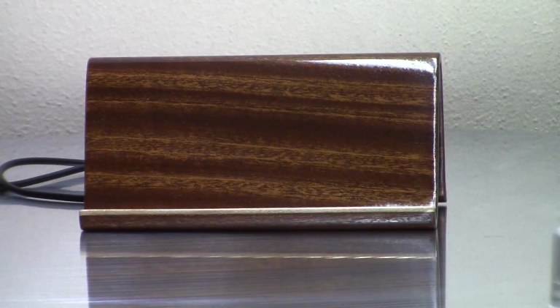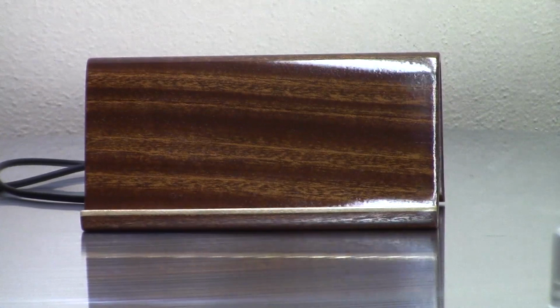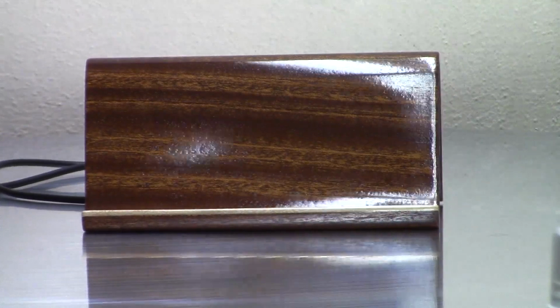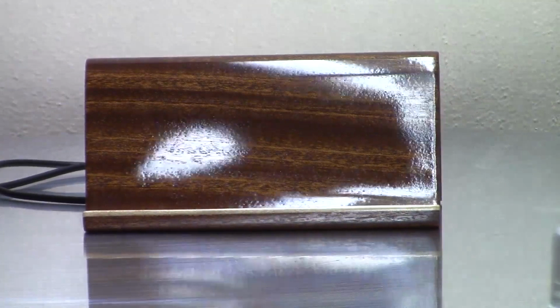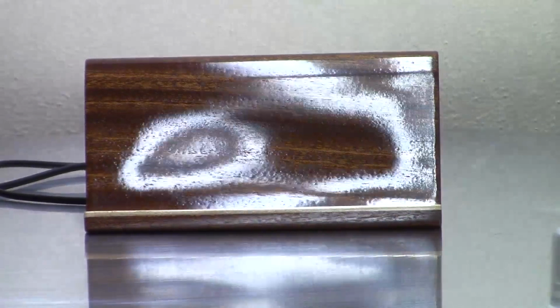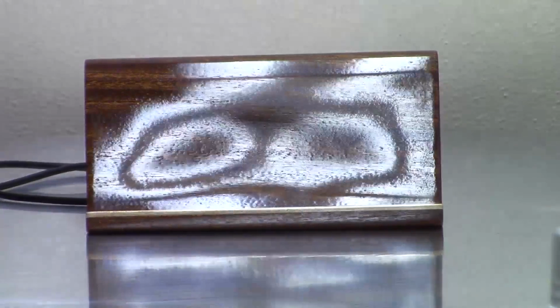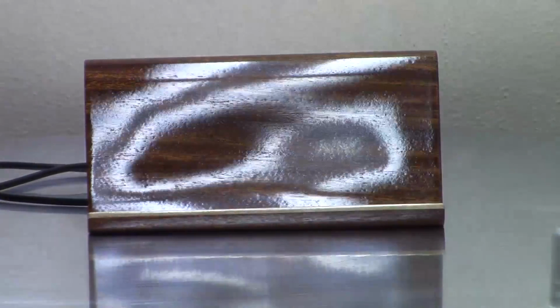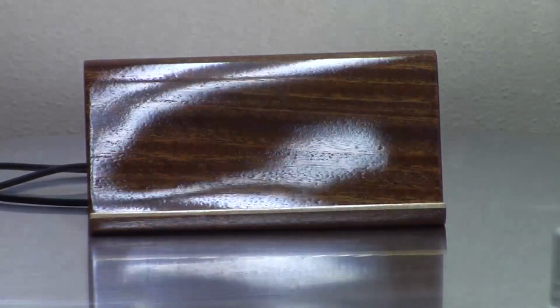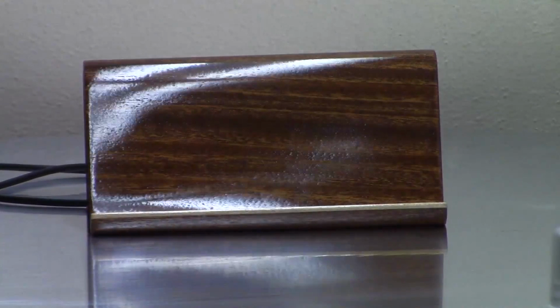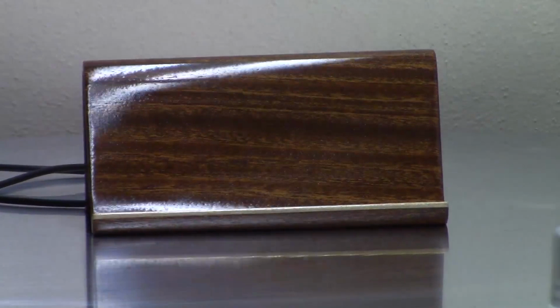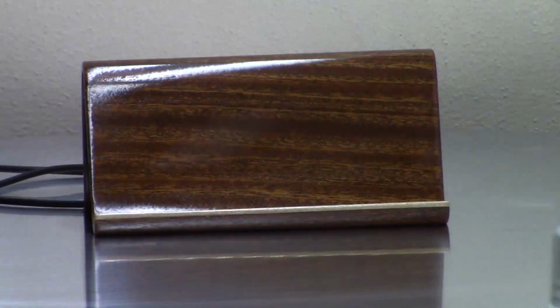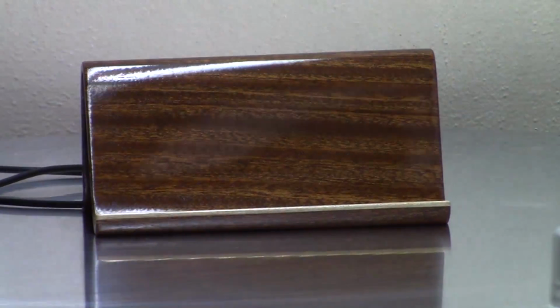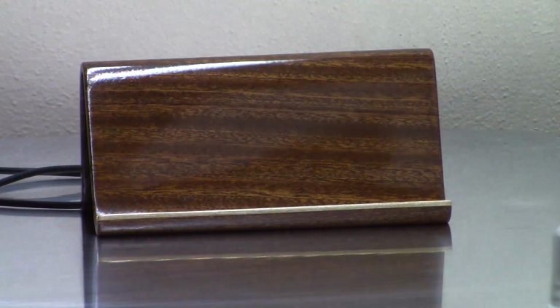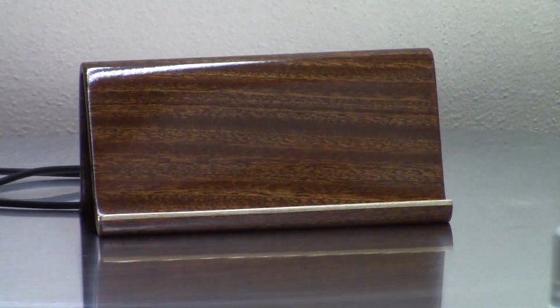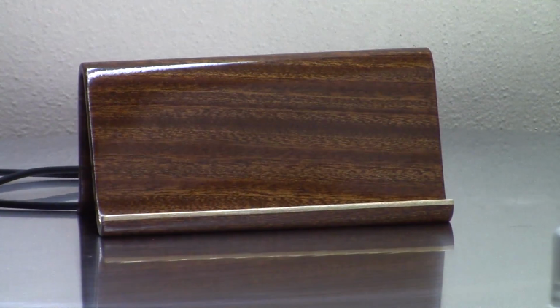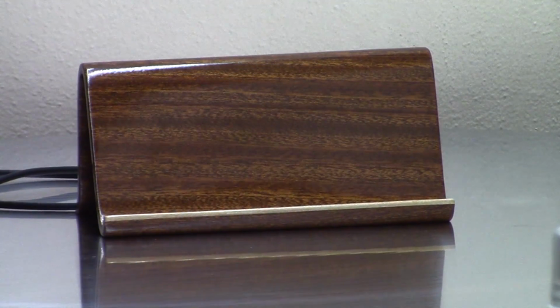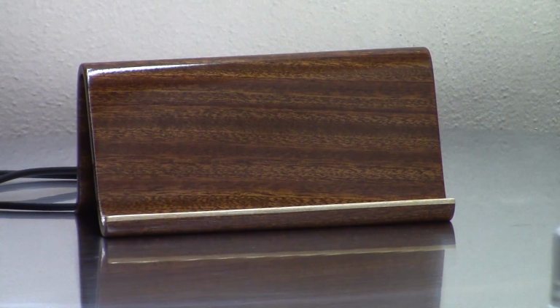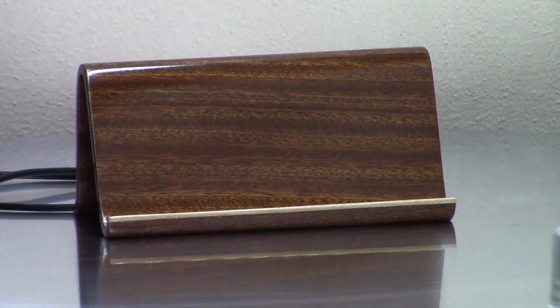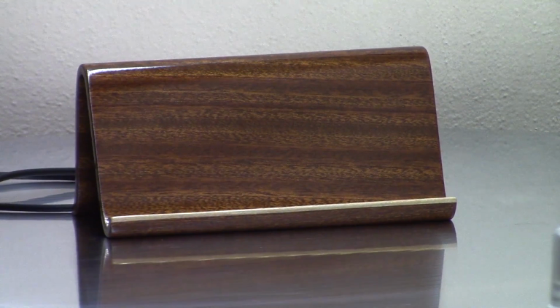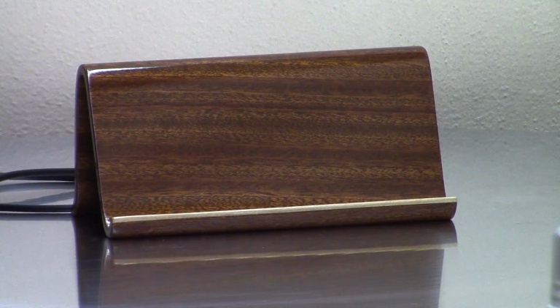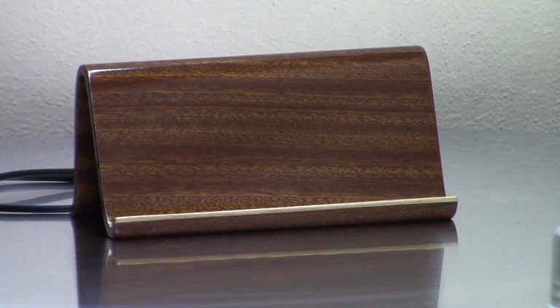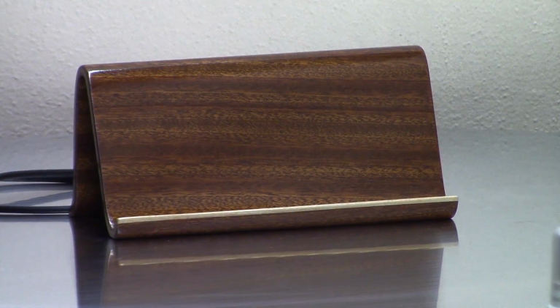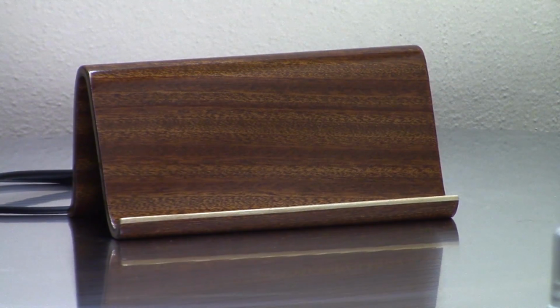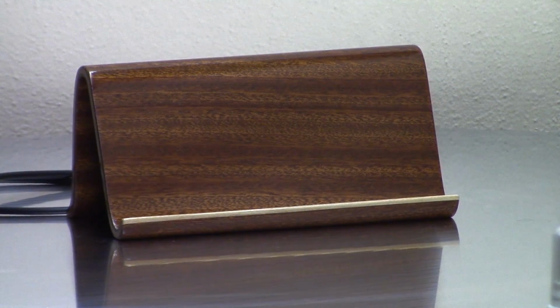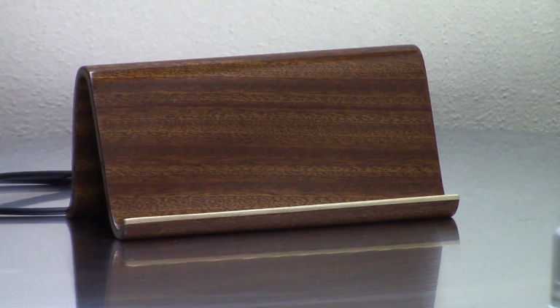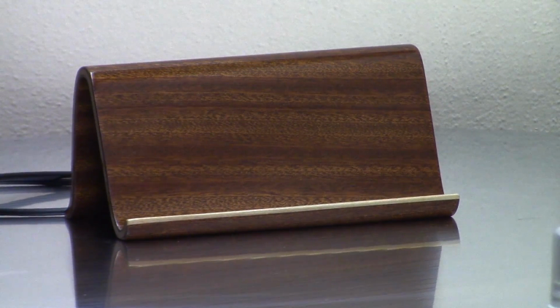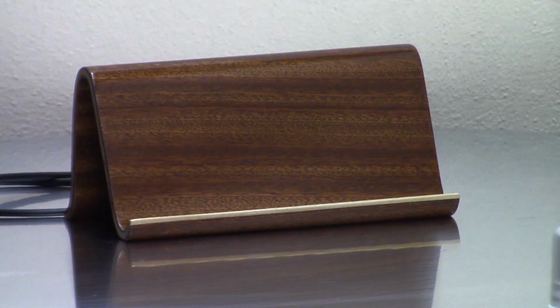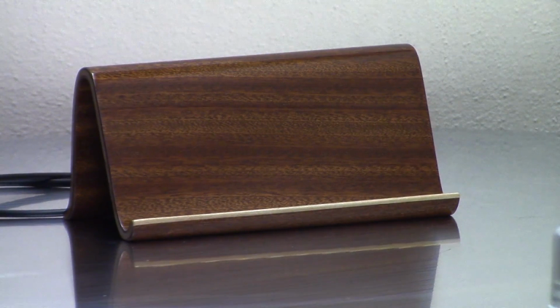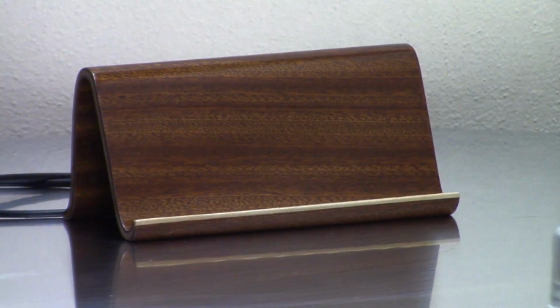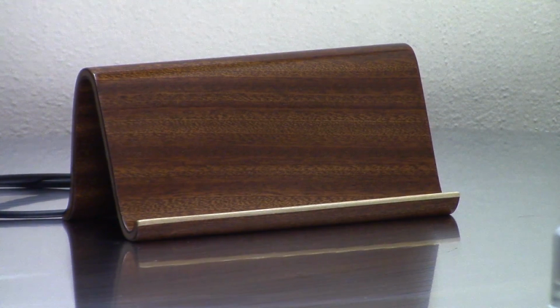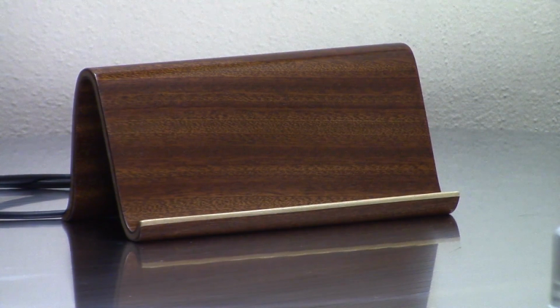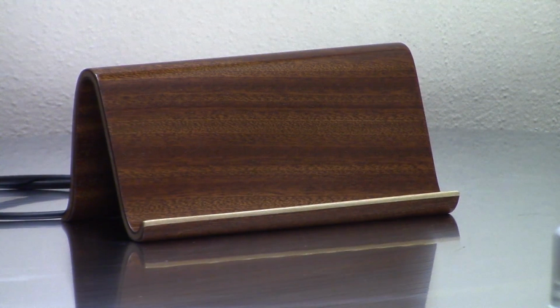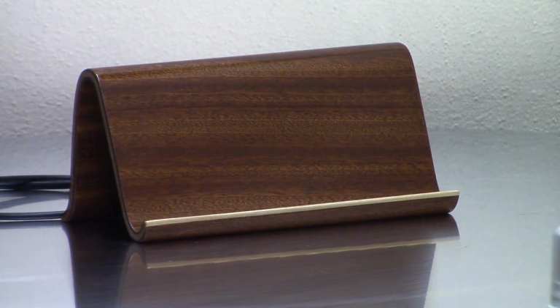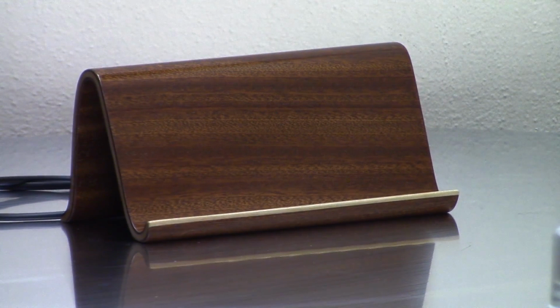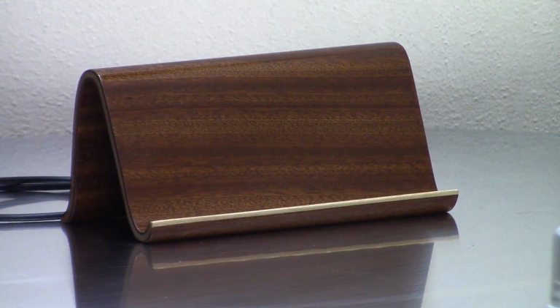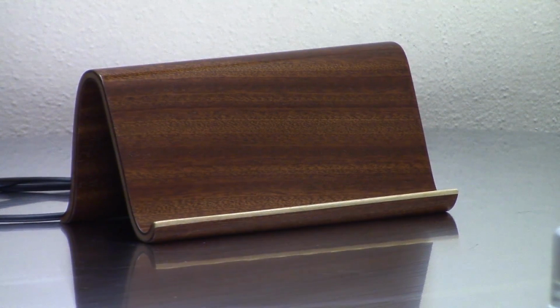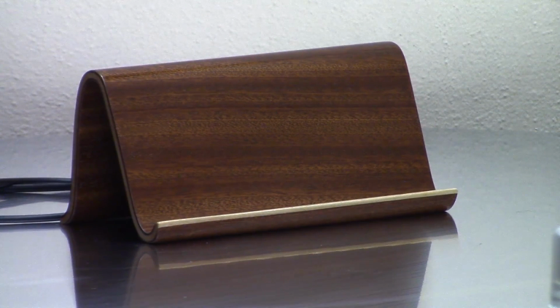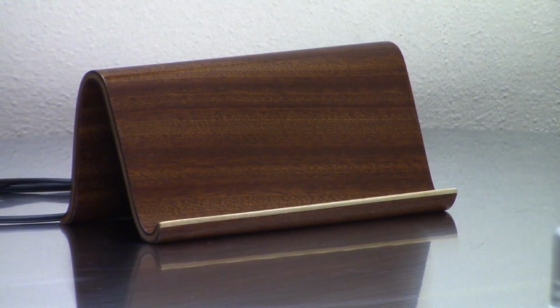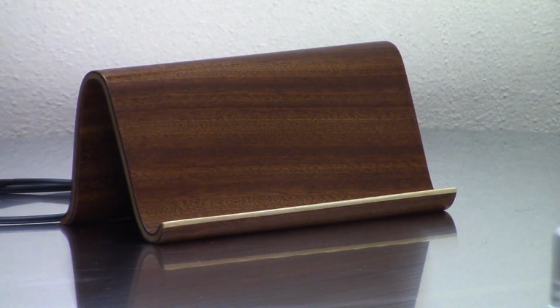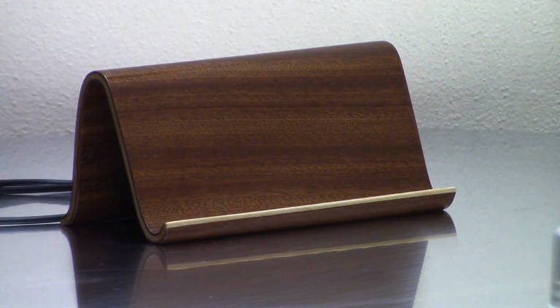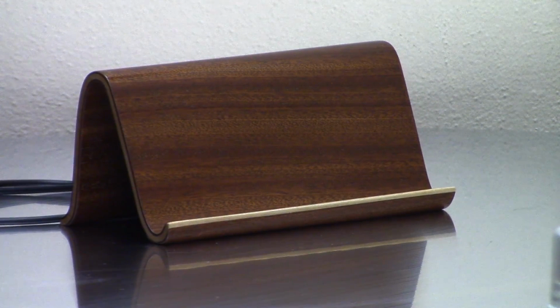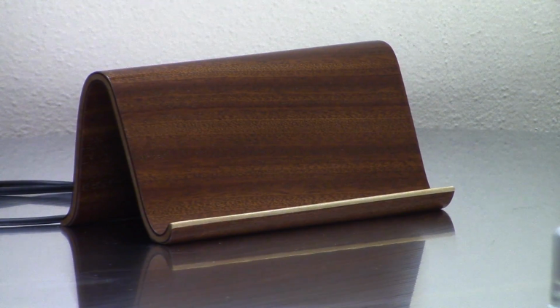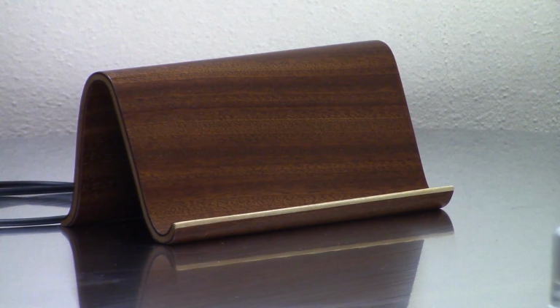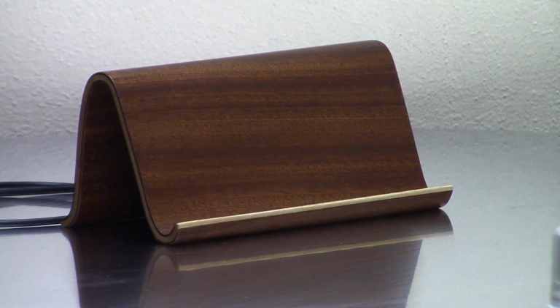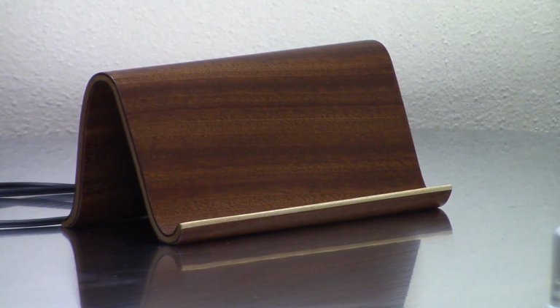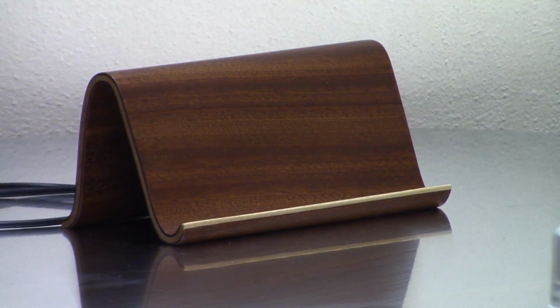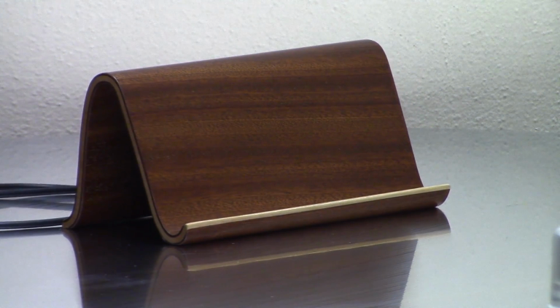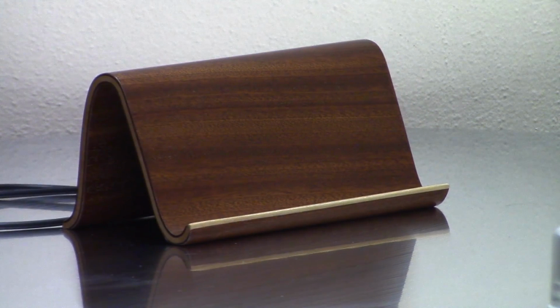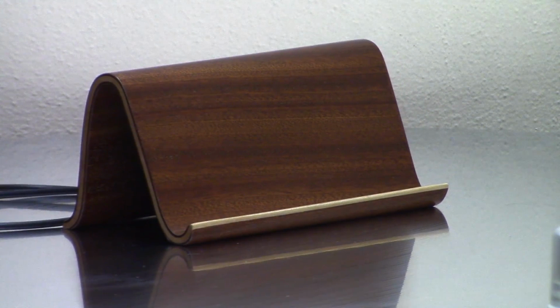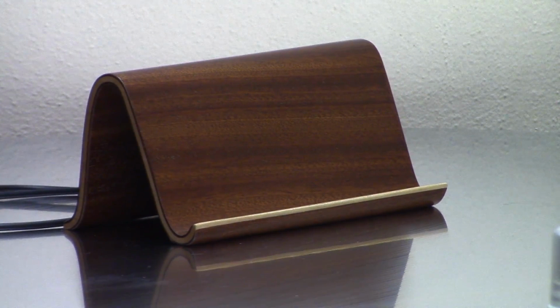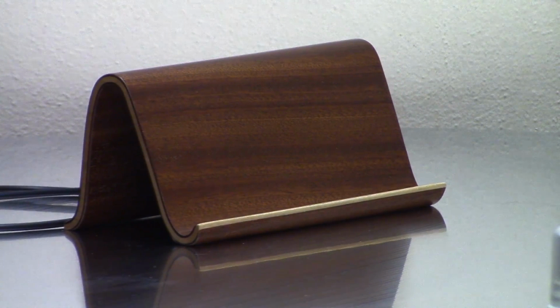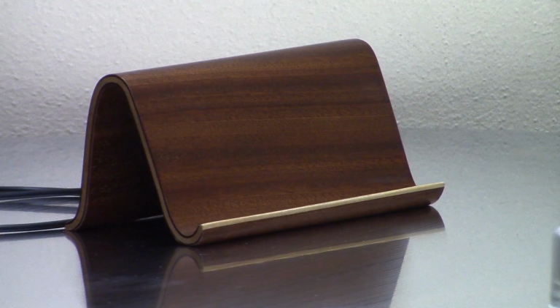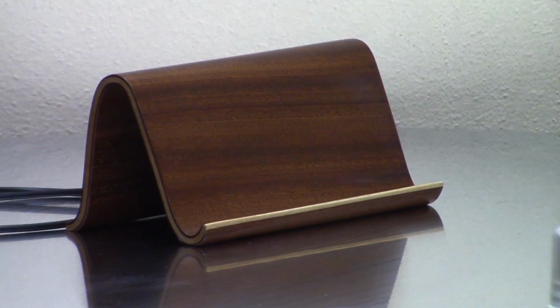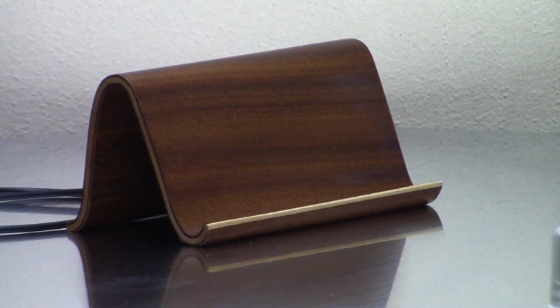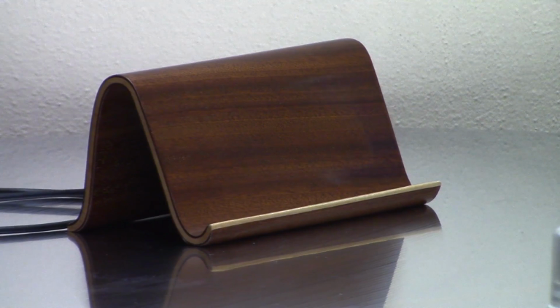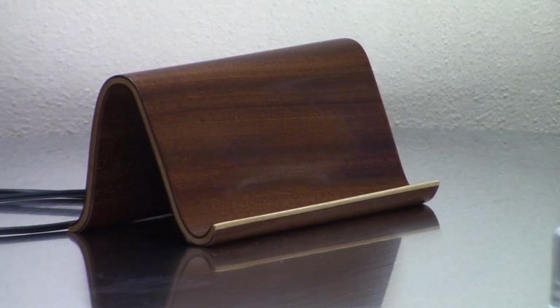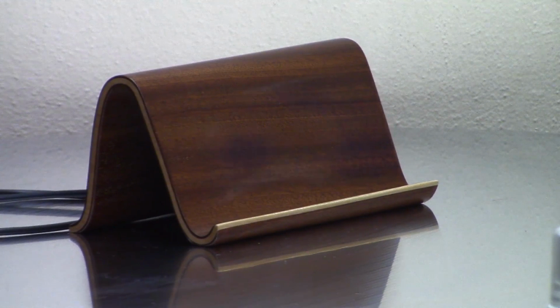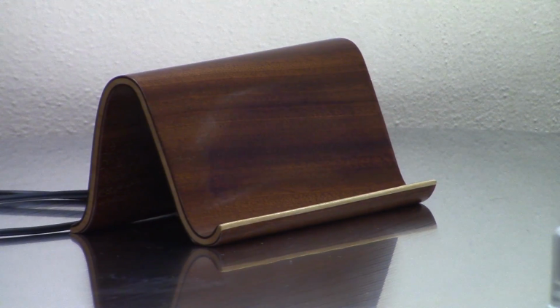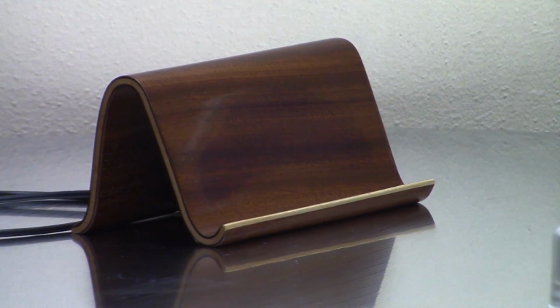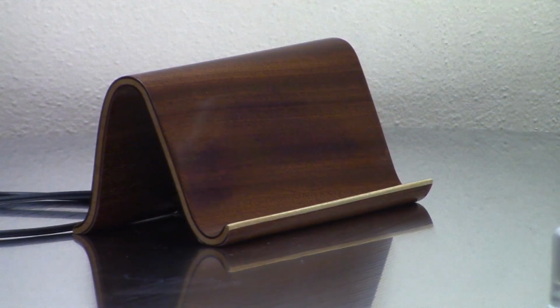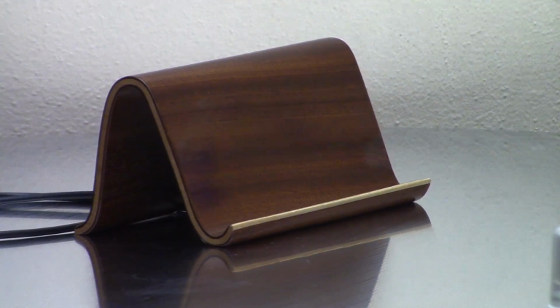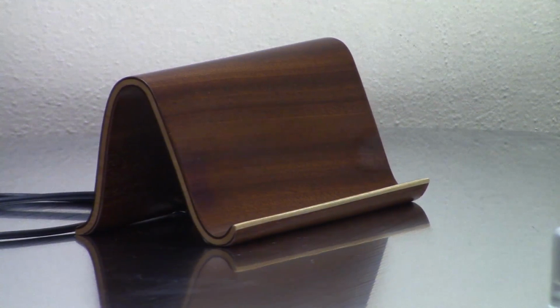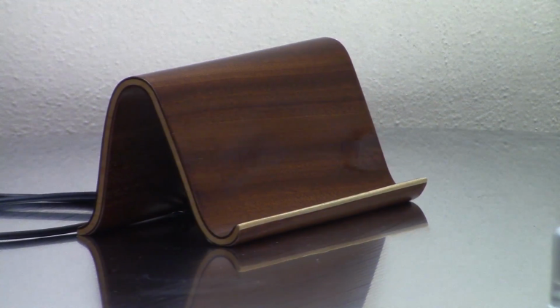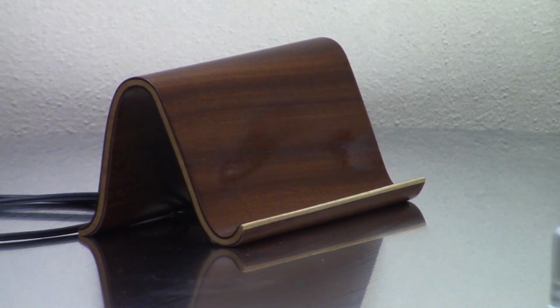Today I thought I would try something a little different: a wireless charger for my phone made with a lamination of sapele and maple veneer.